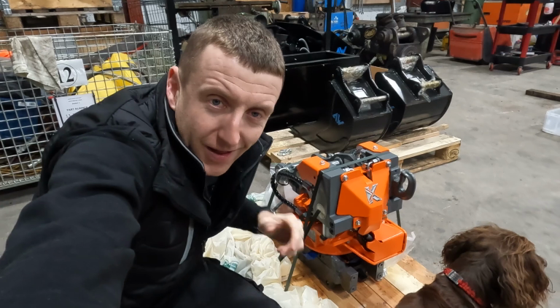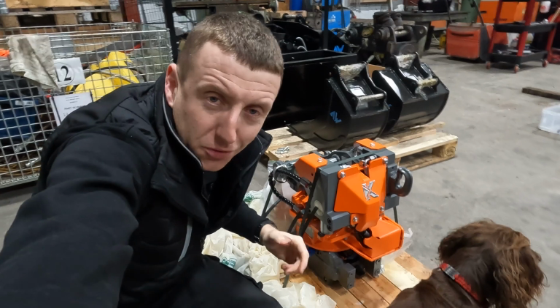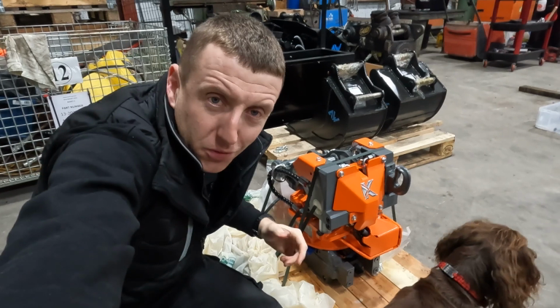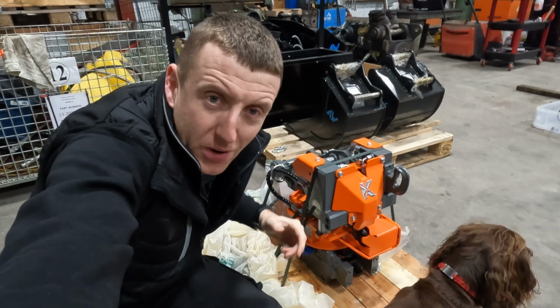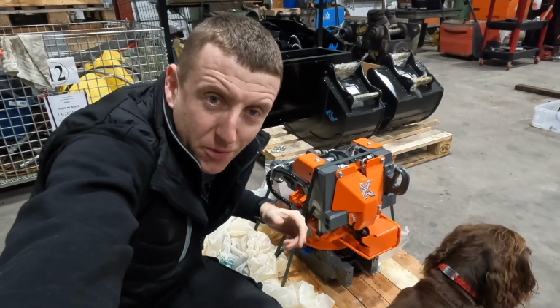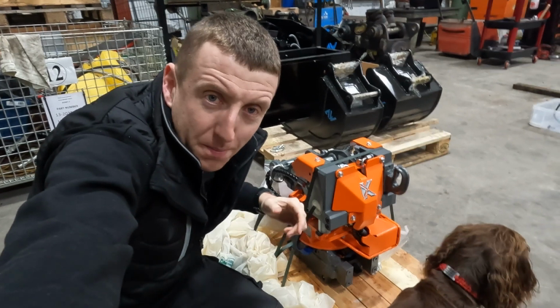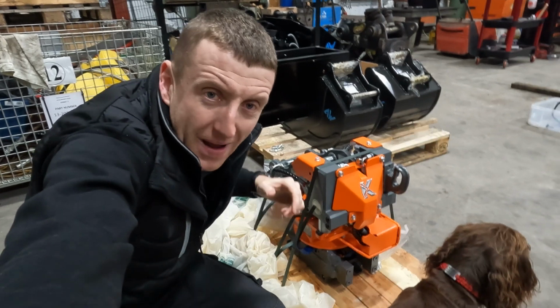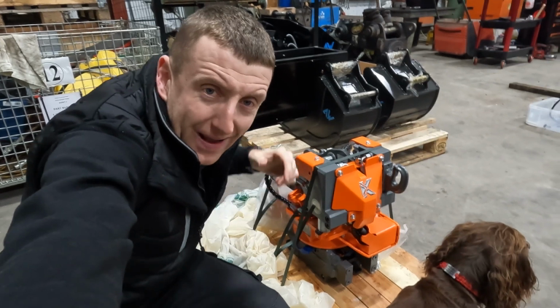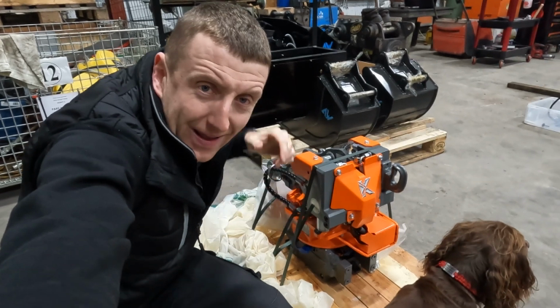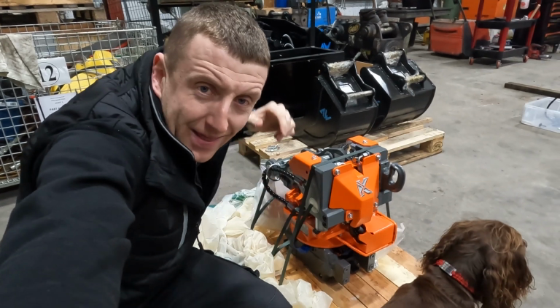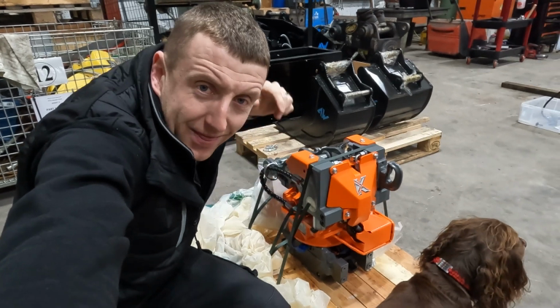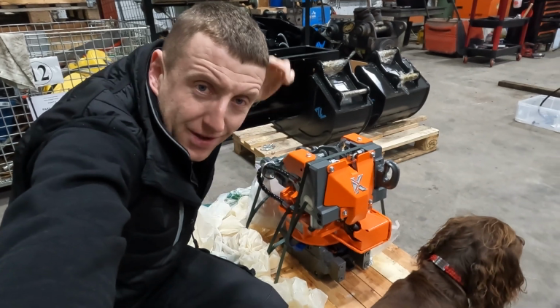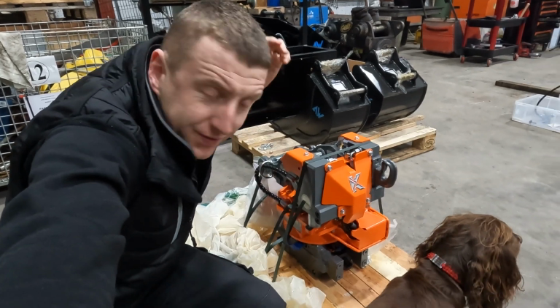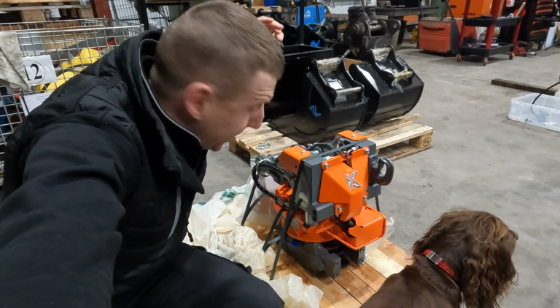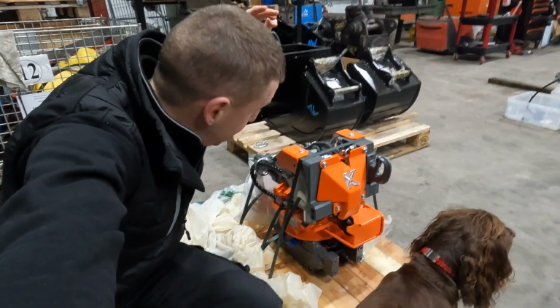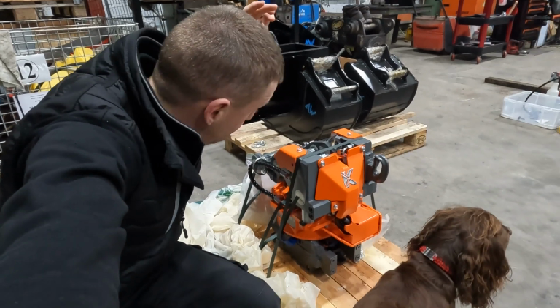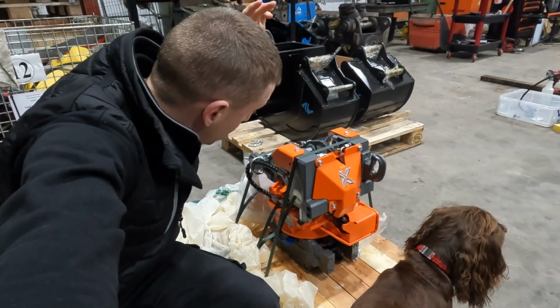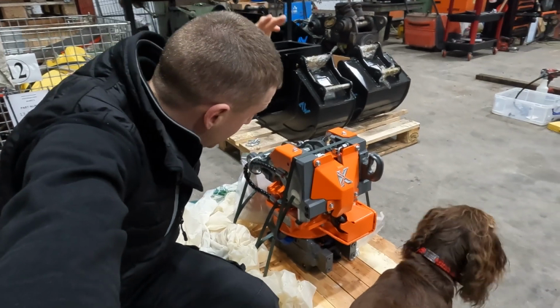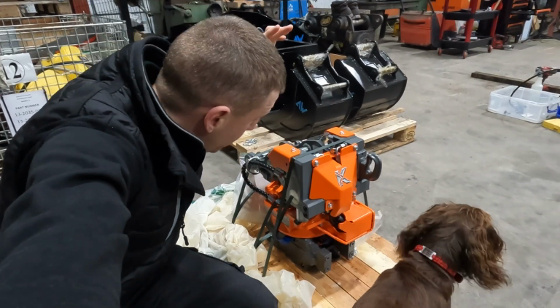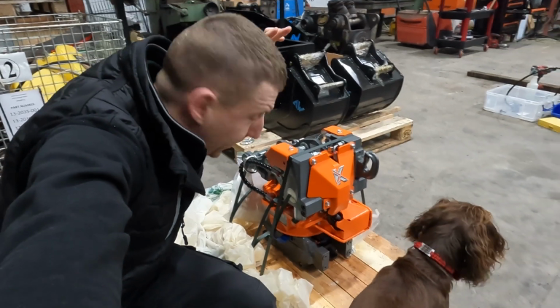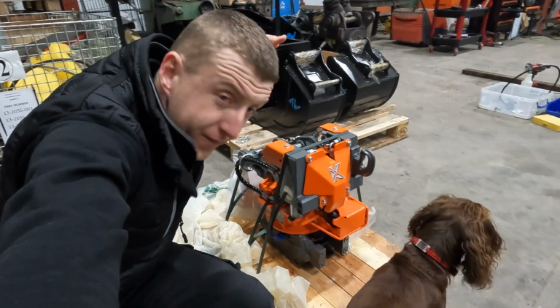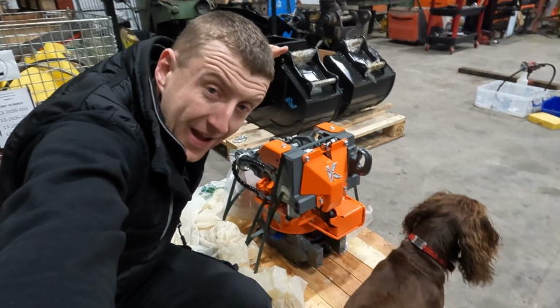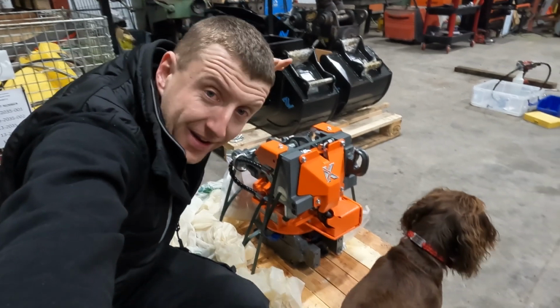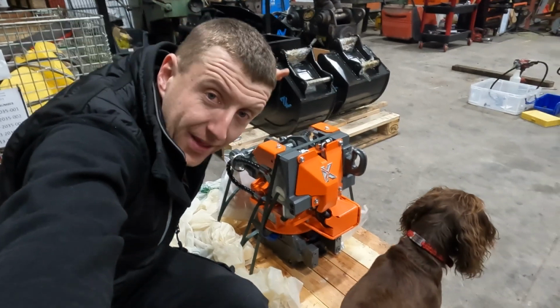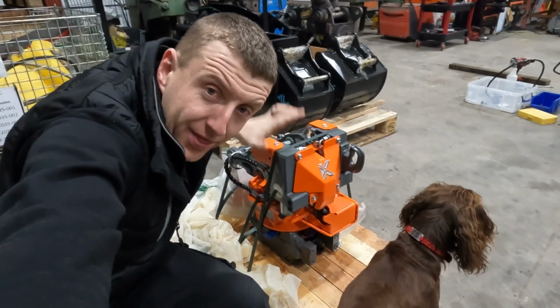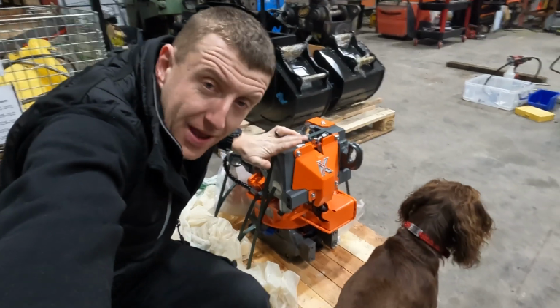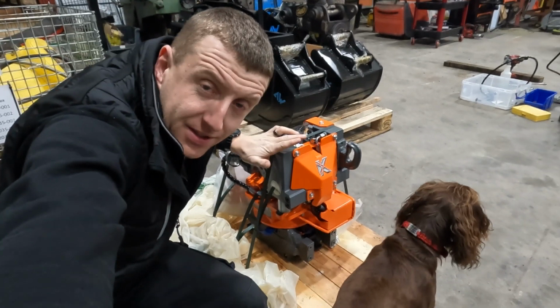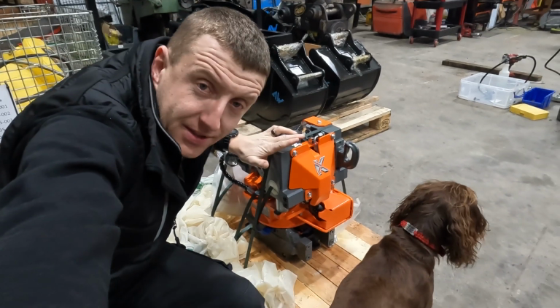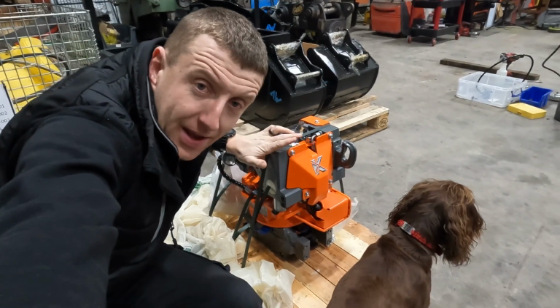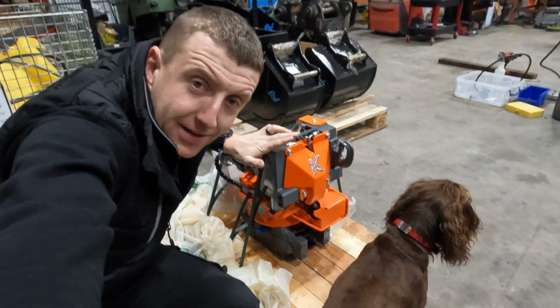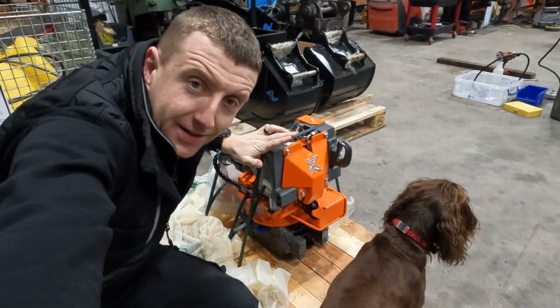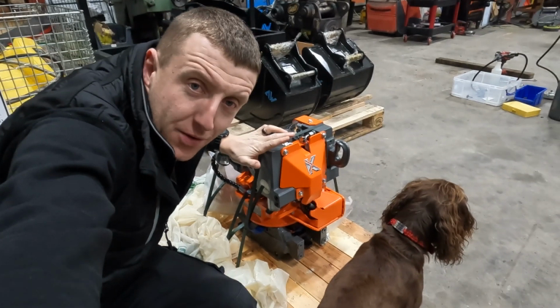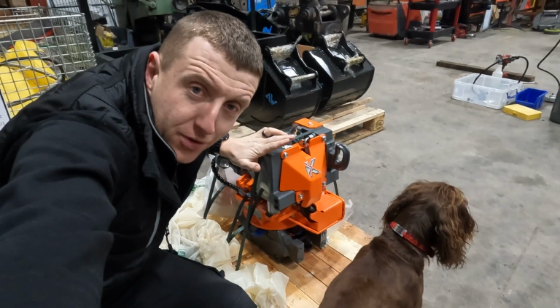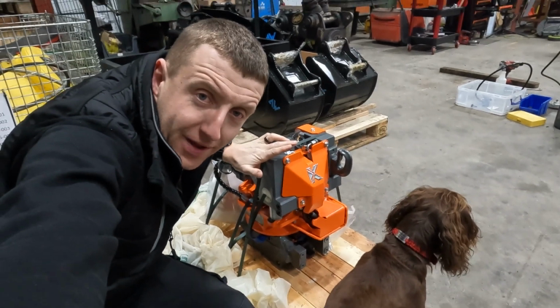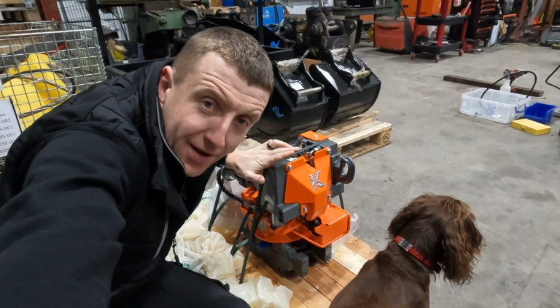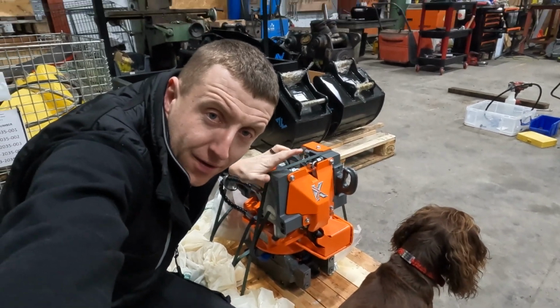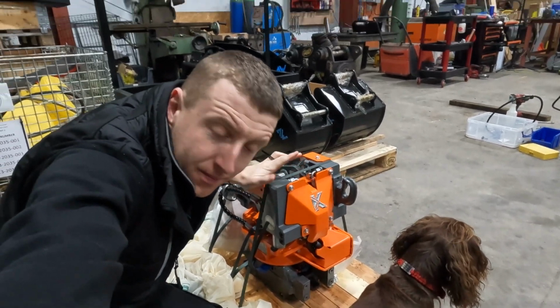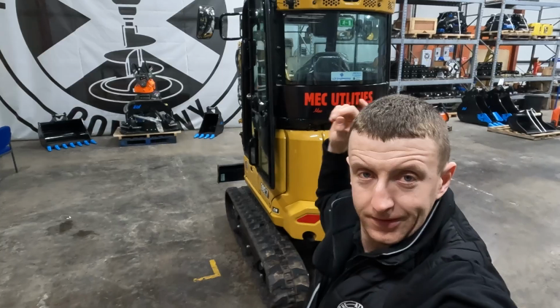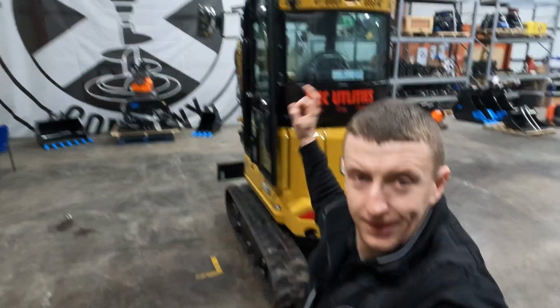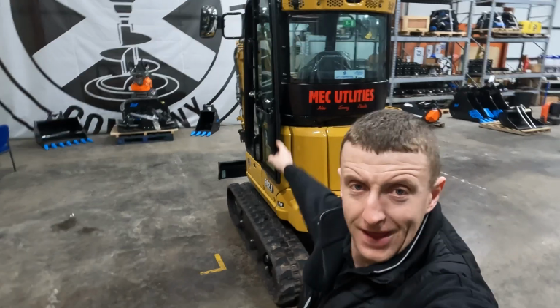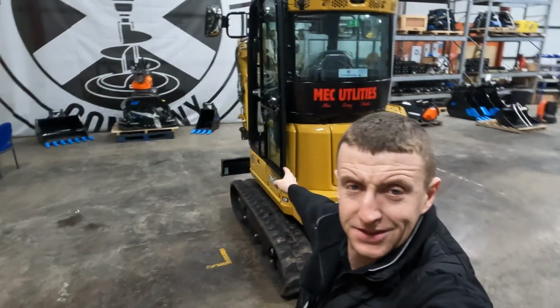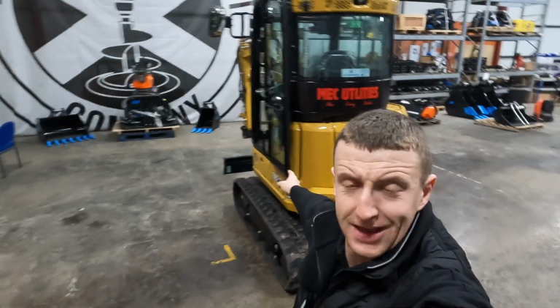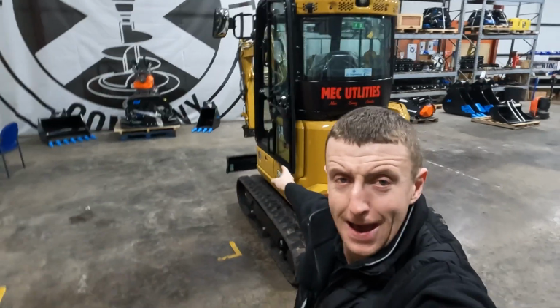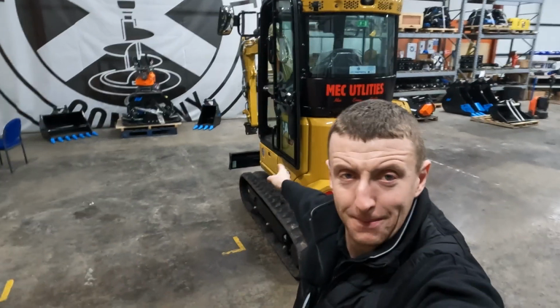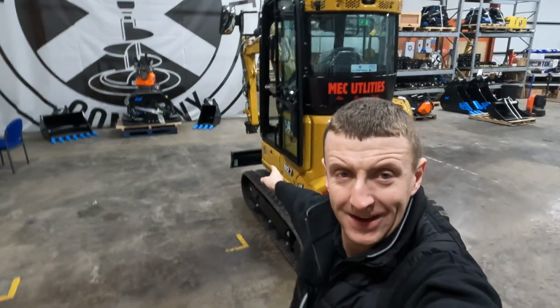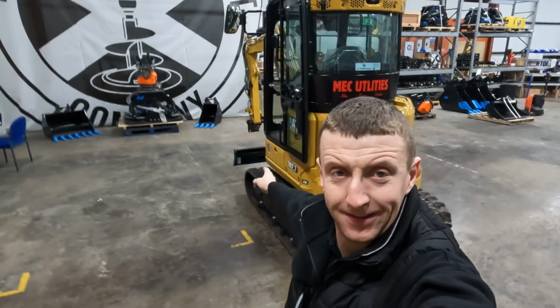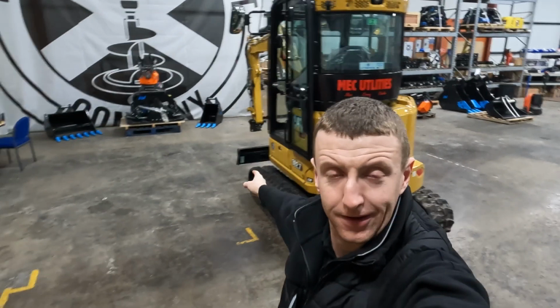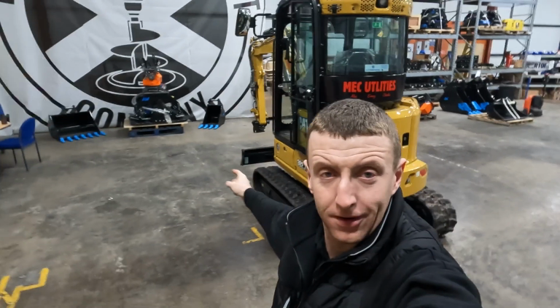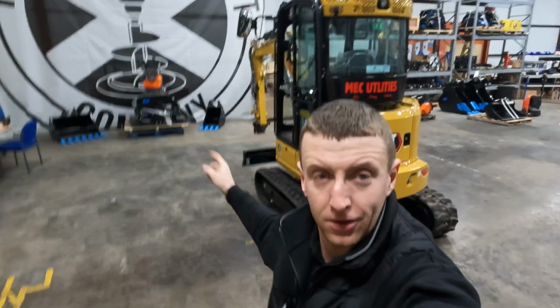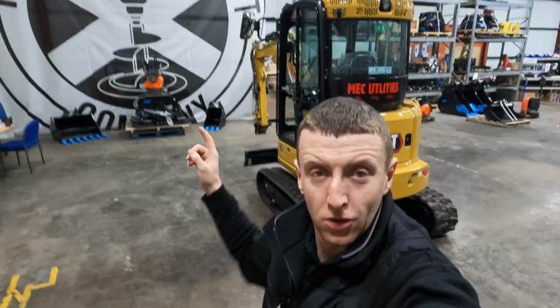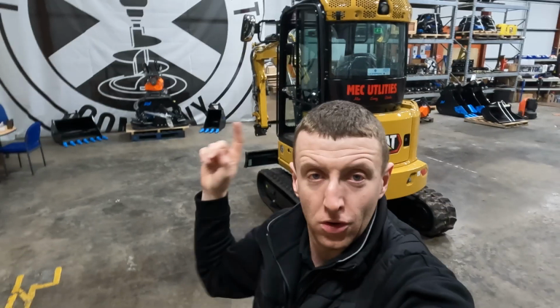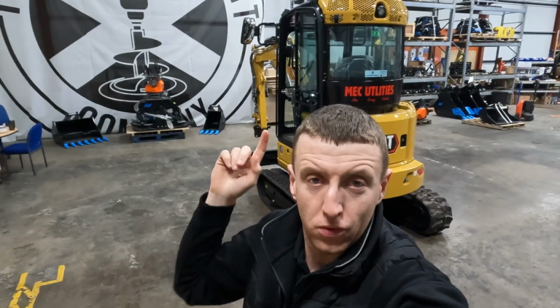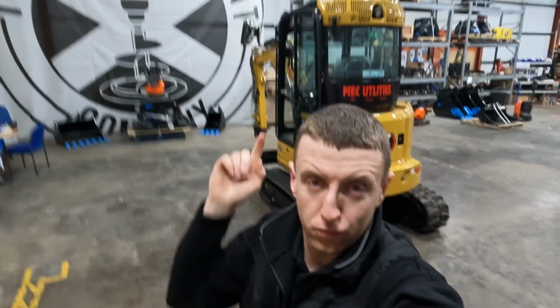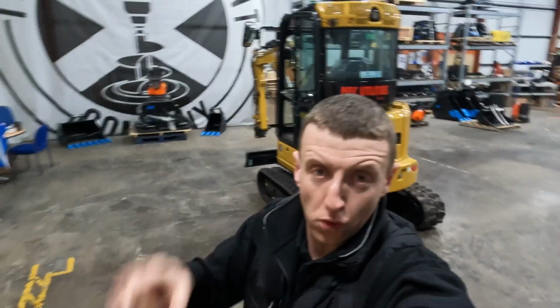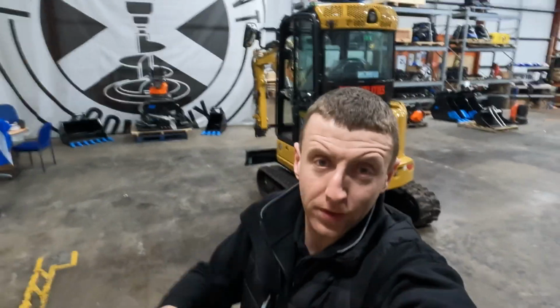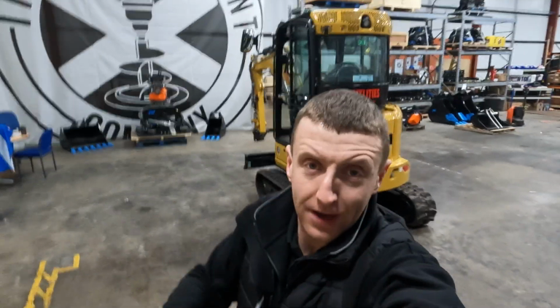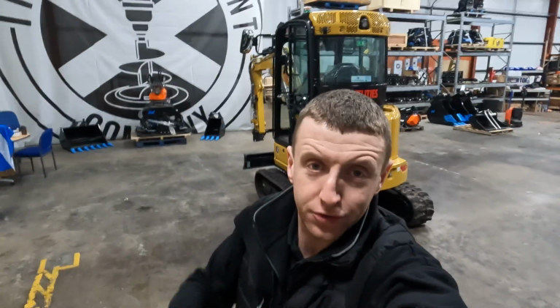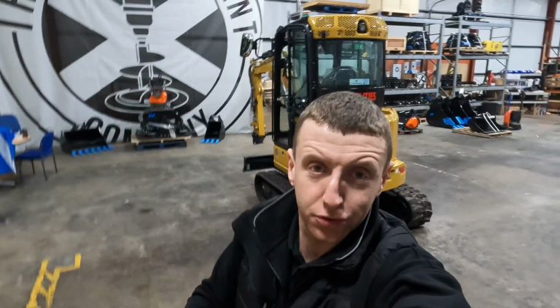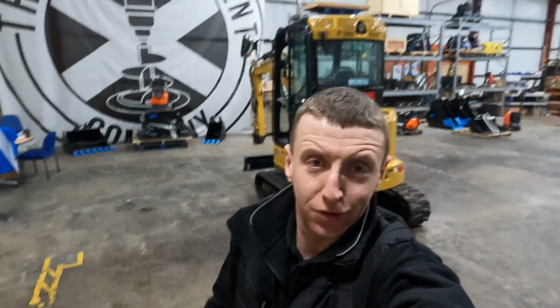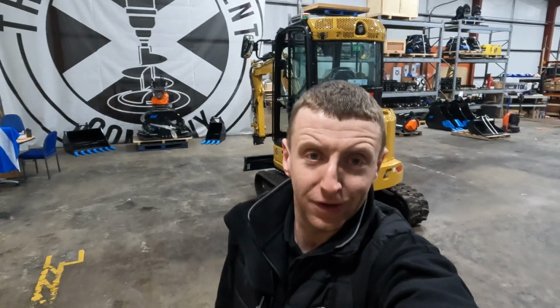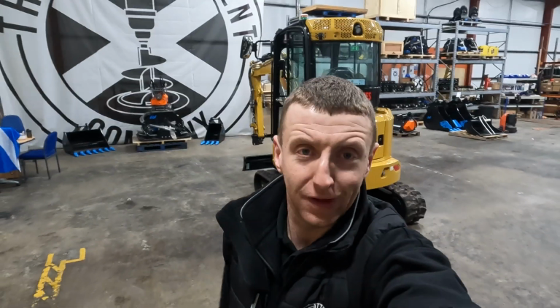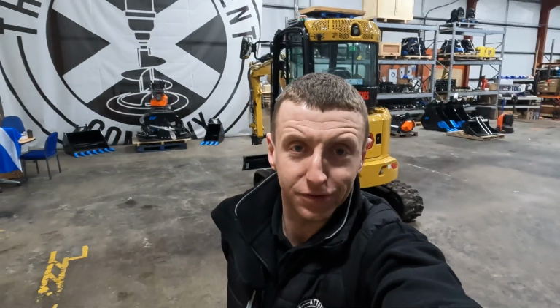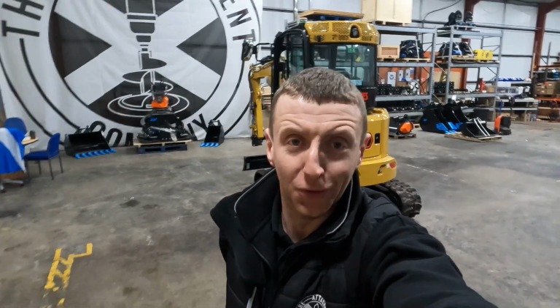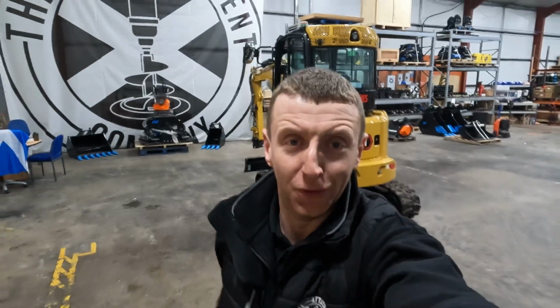Hello and welcome back. In this video we're fitting this tiny tilt rotator to this Cat mini digger. Roll the intro, let's go.